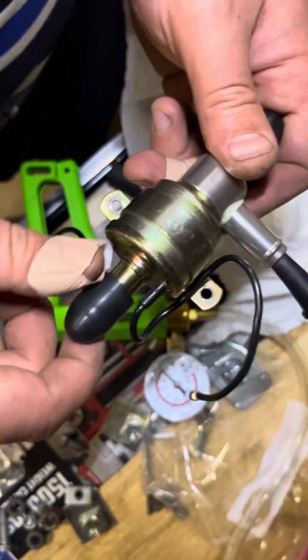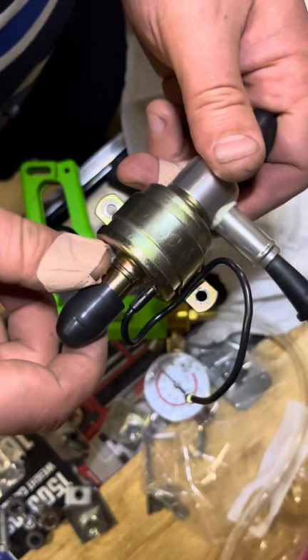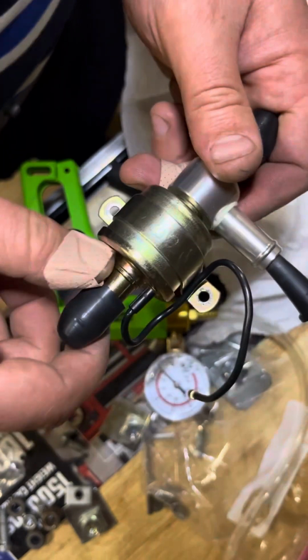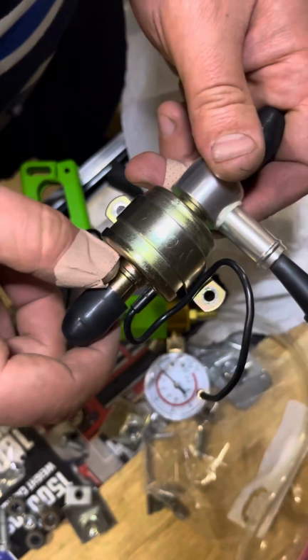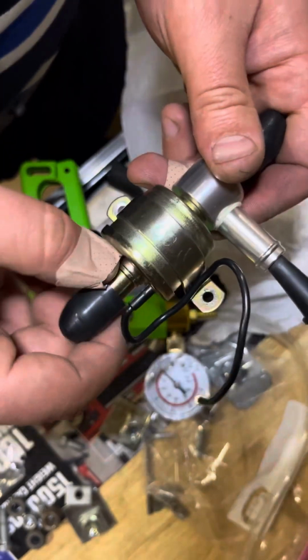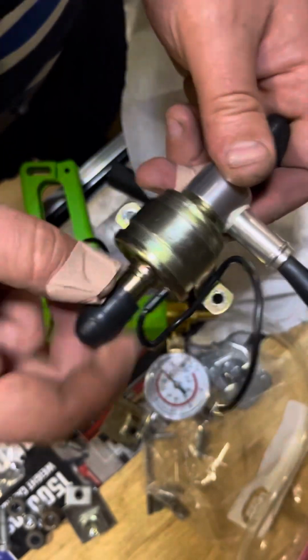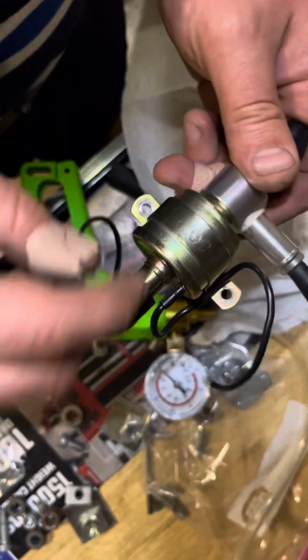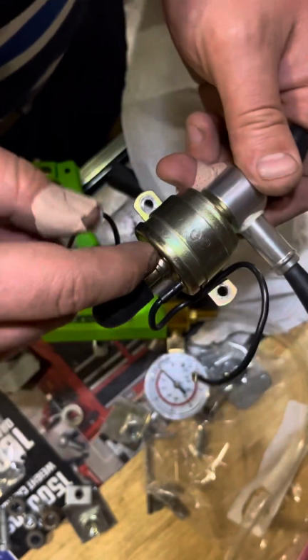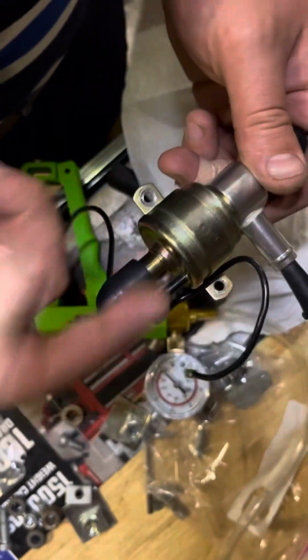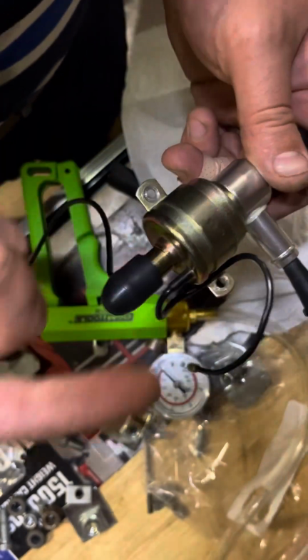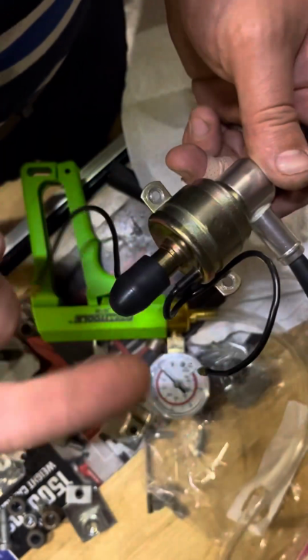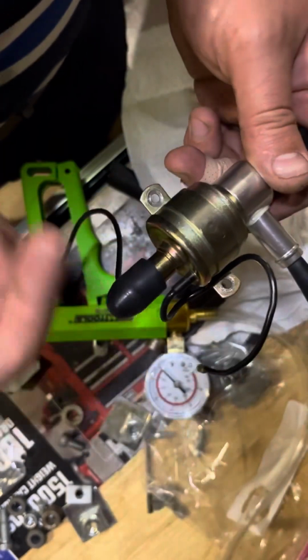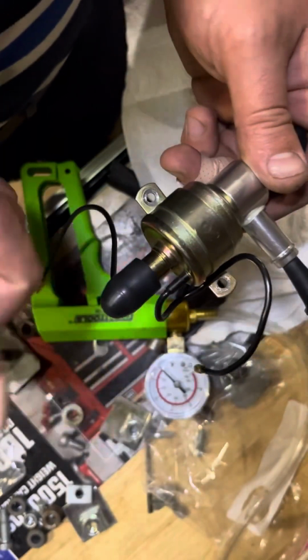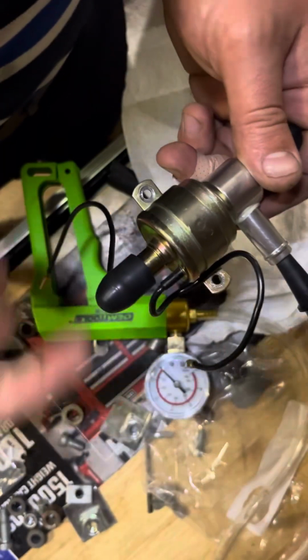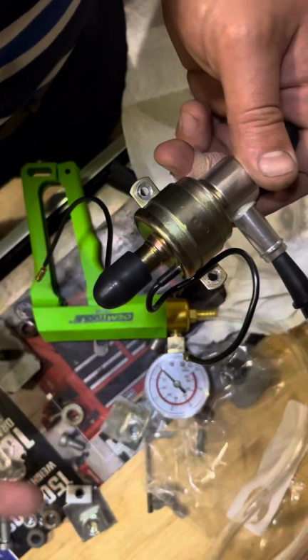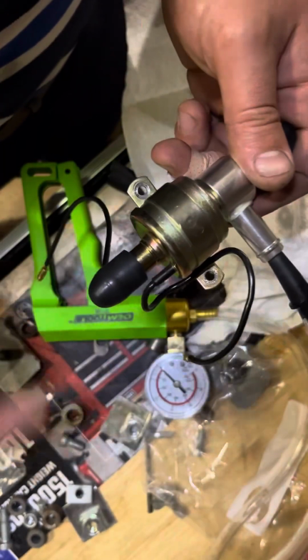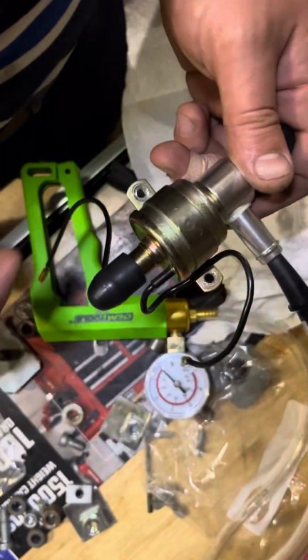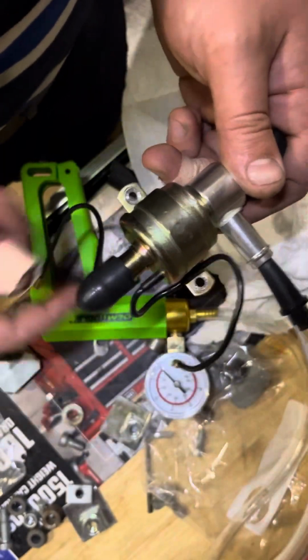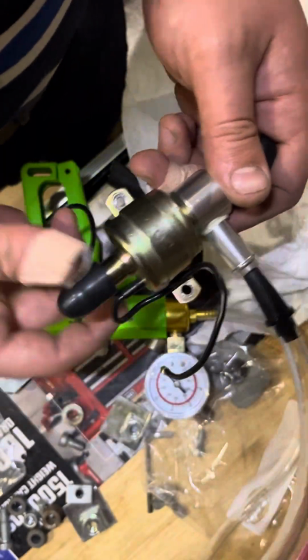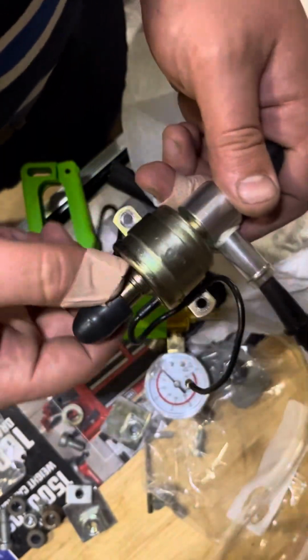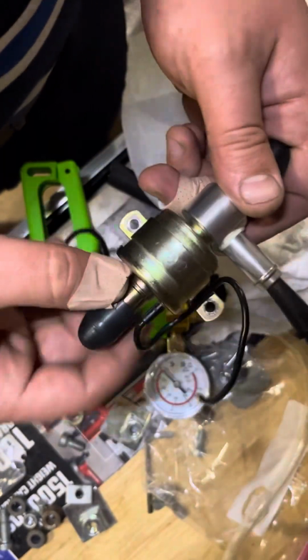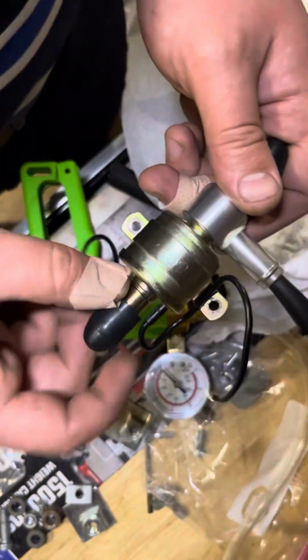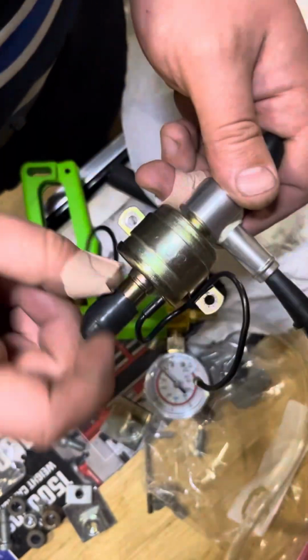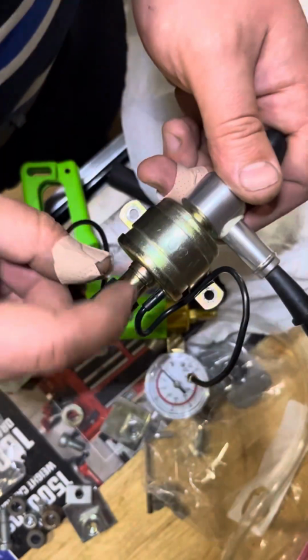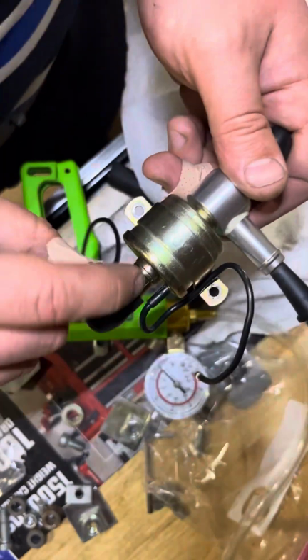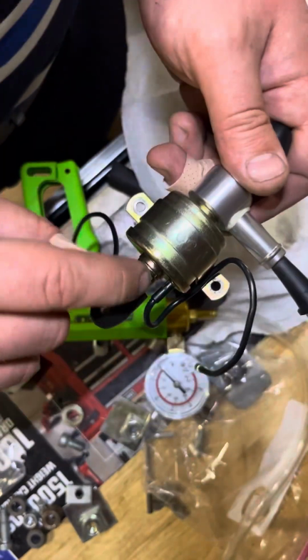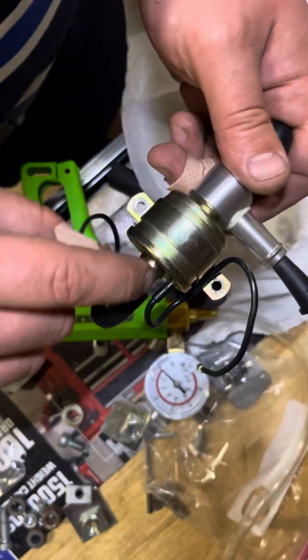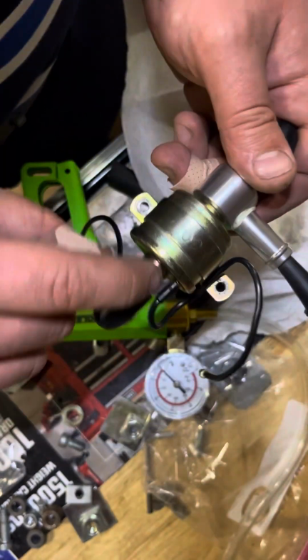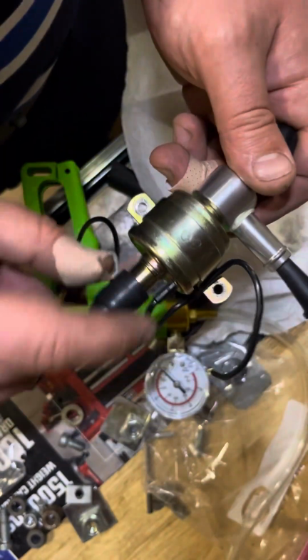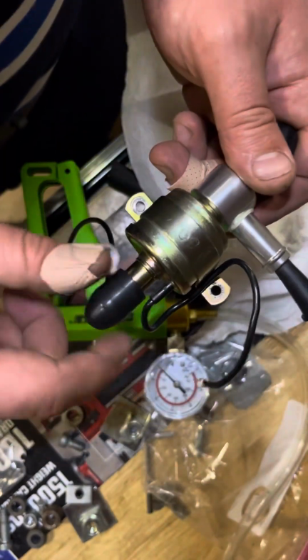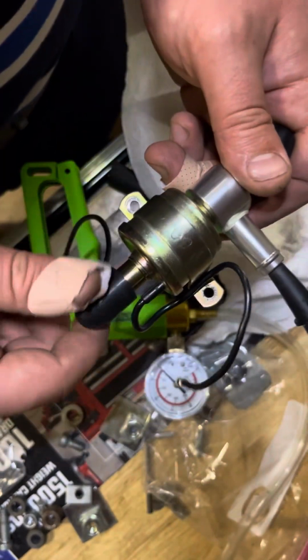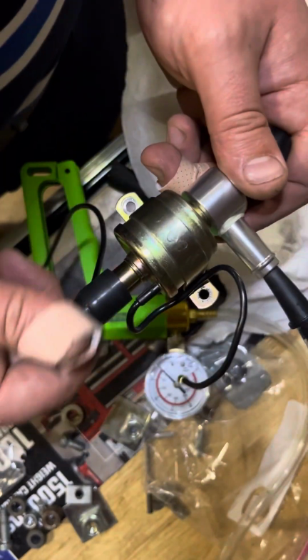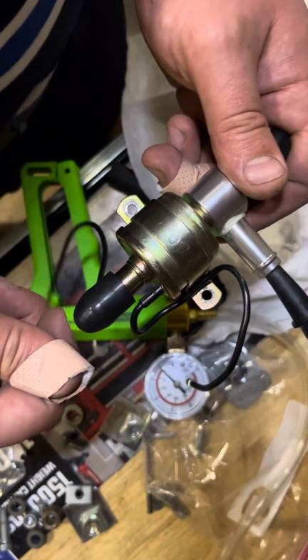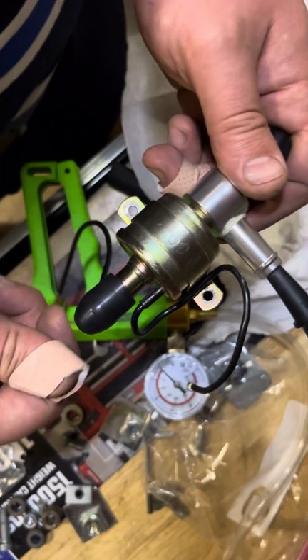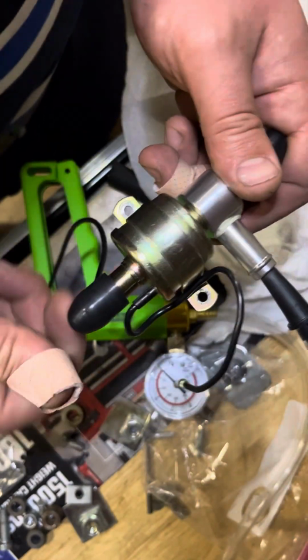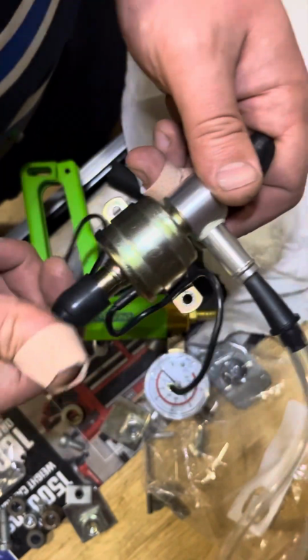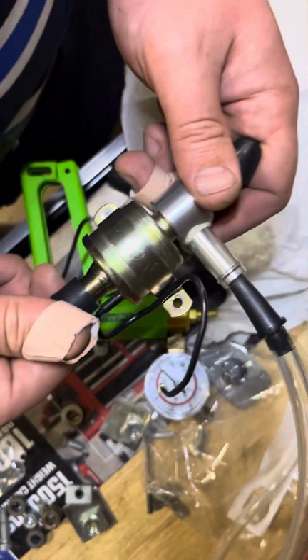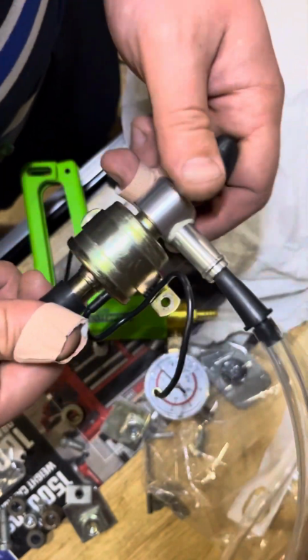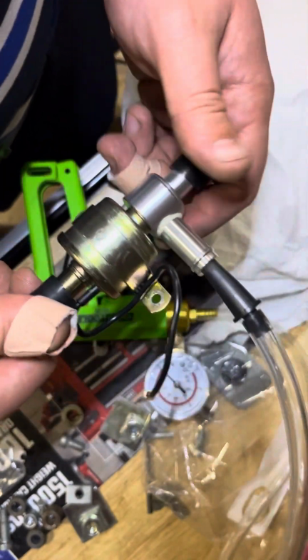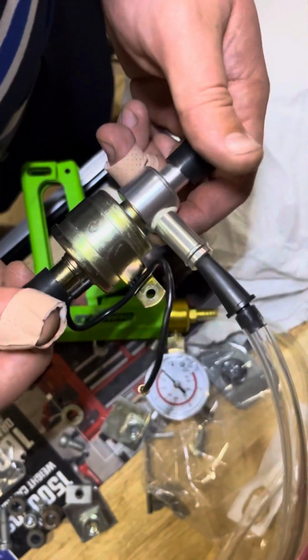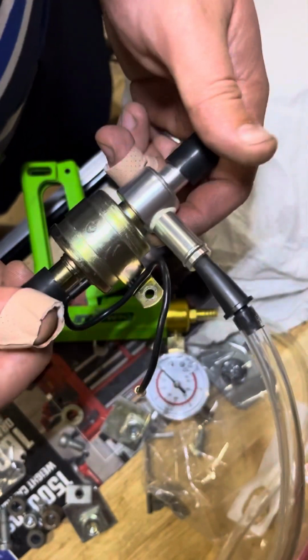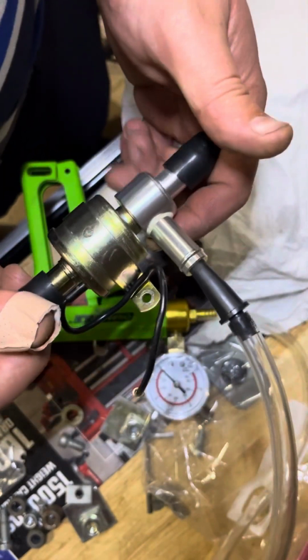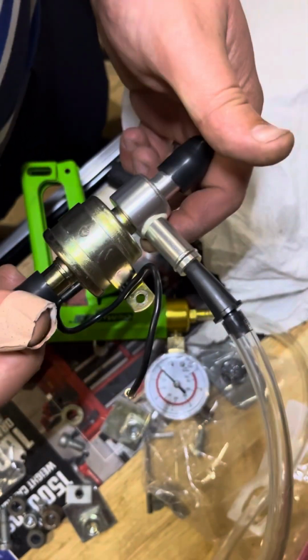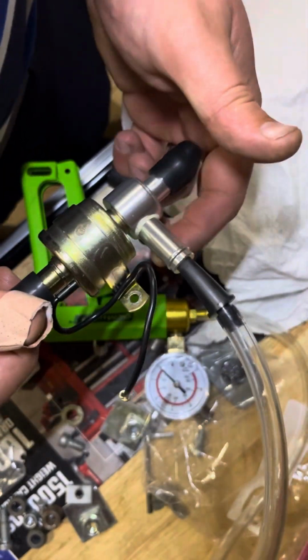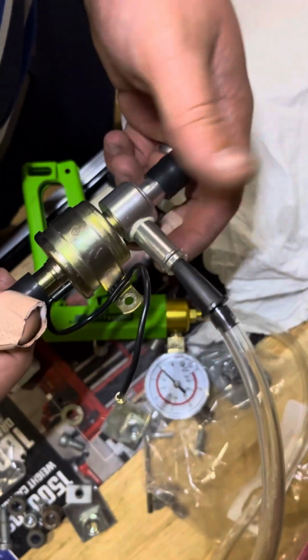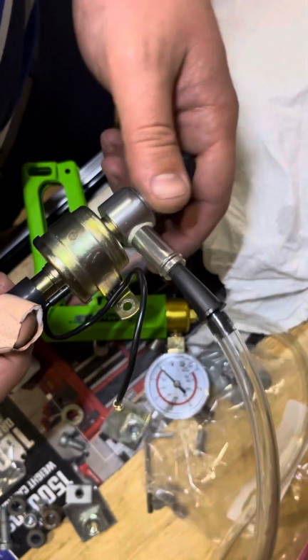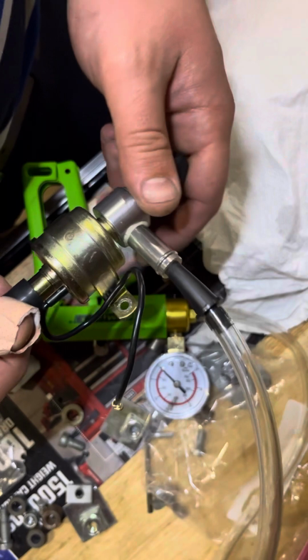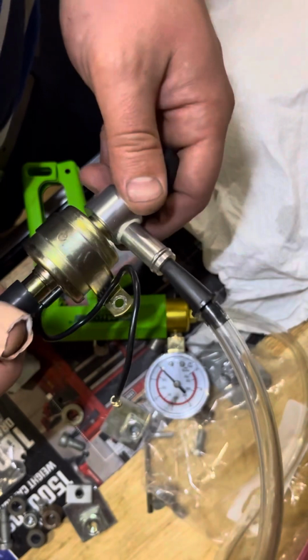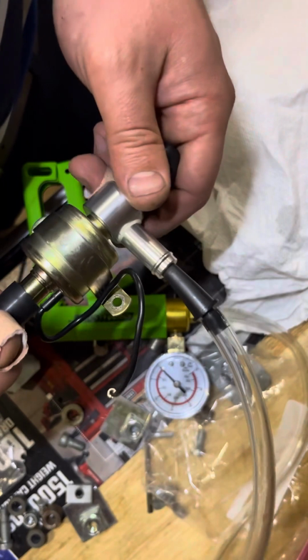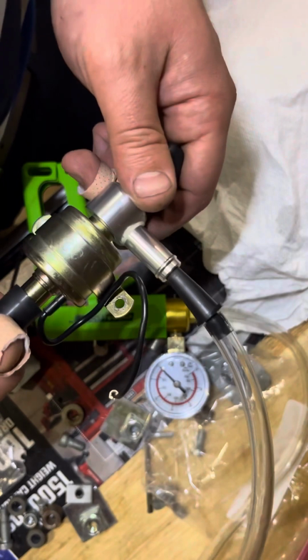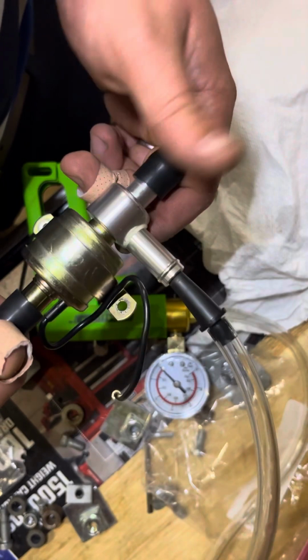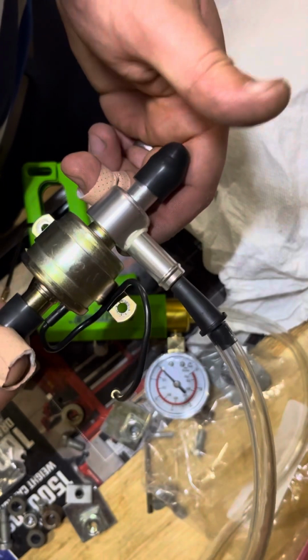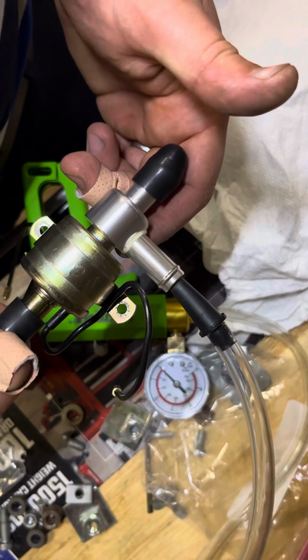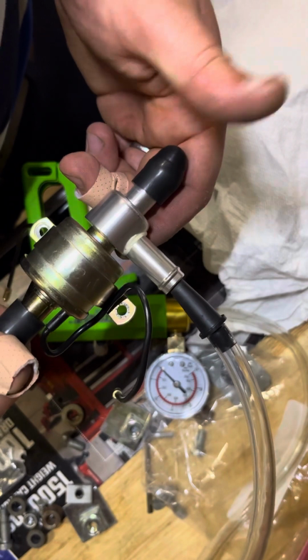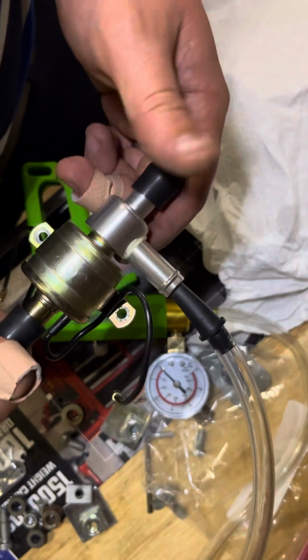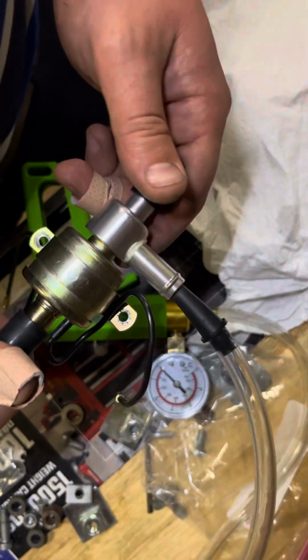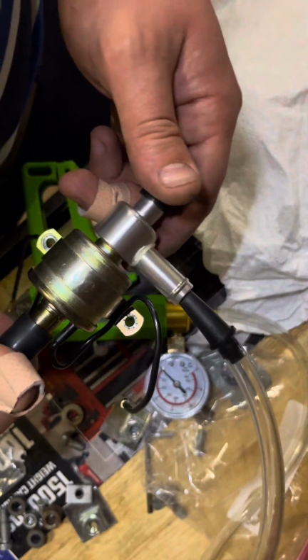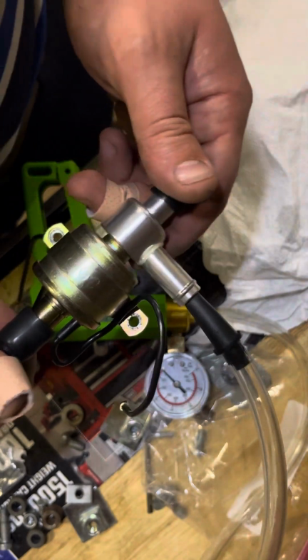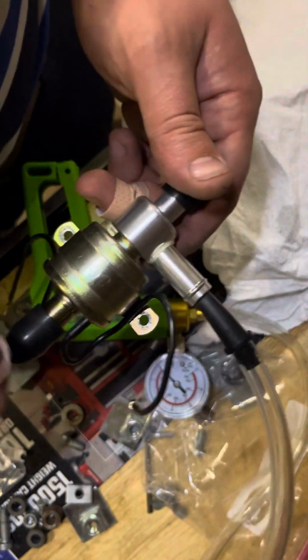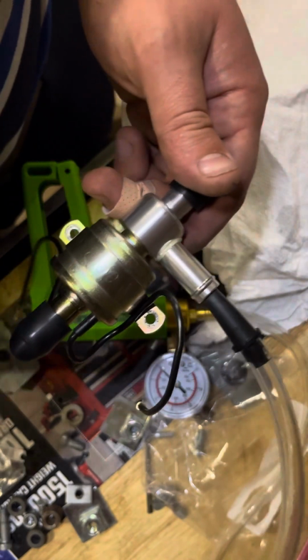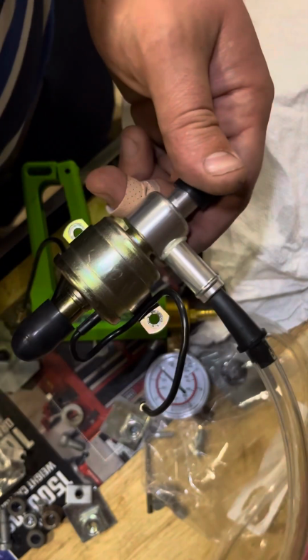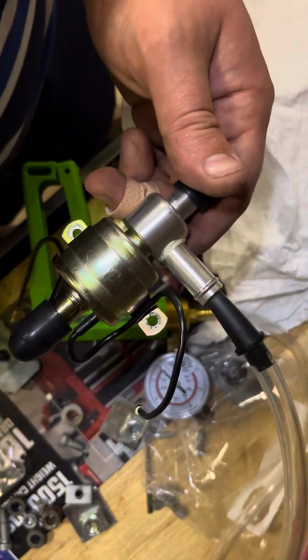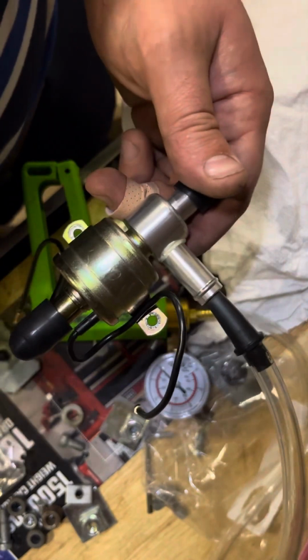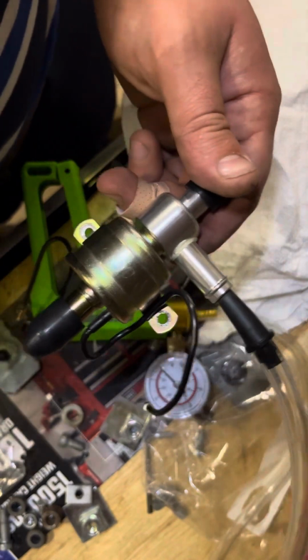Actually, on the one I'm trying to replace, that area leaks. So that's what I'm seeing from a leak standpoint. See you guys next time.